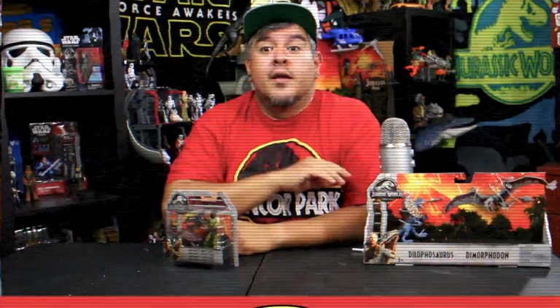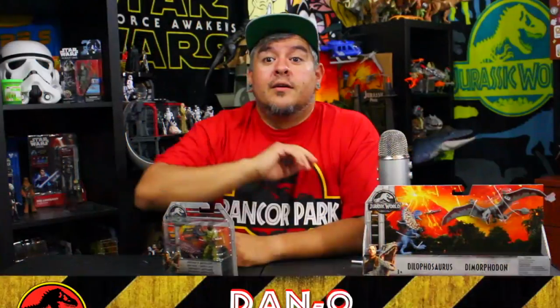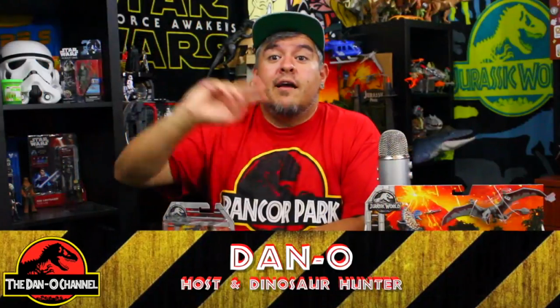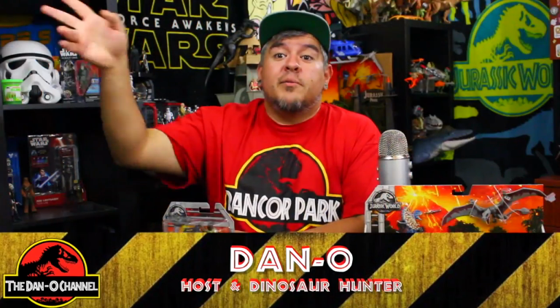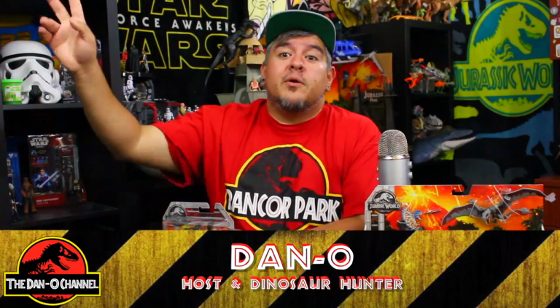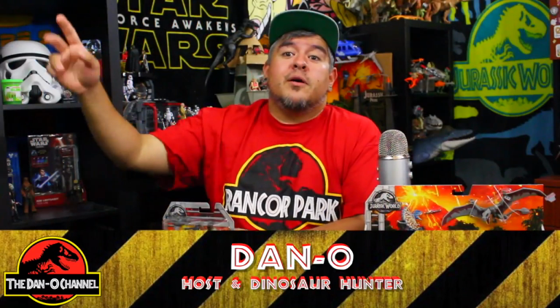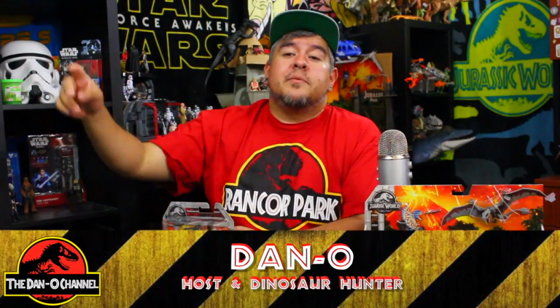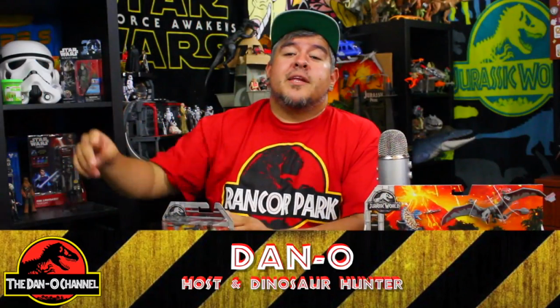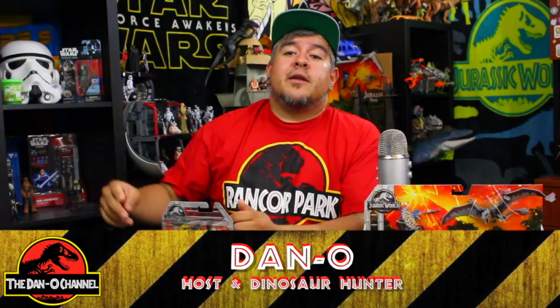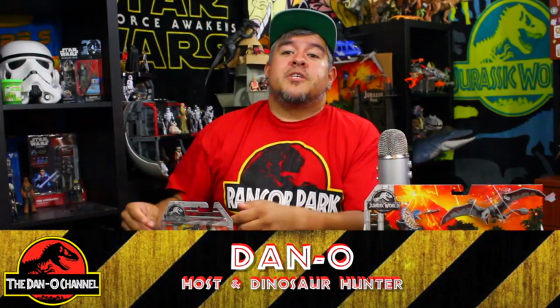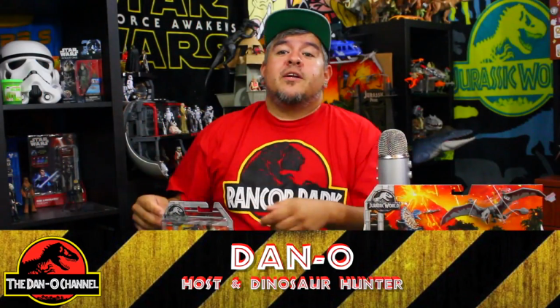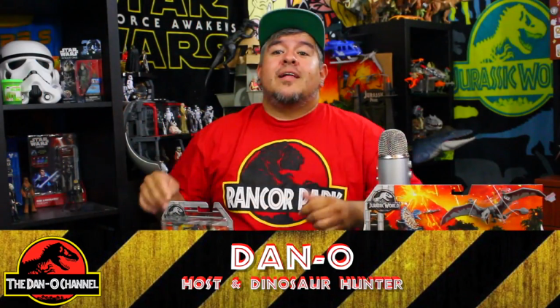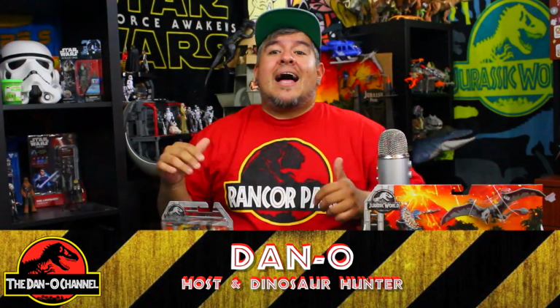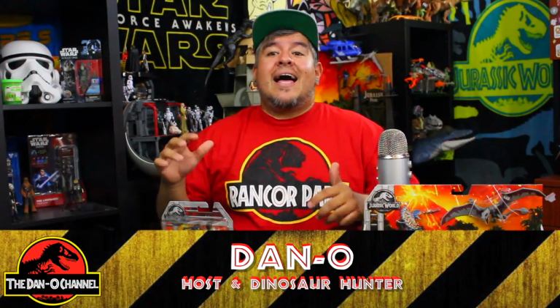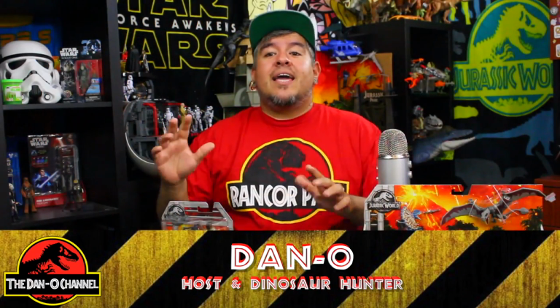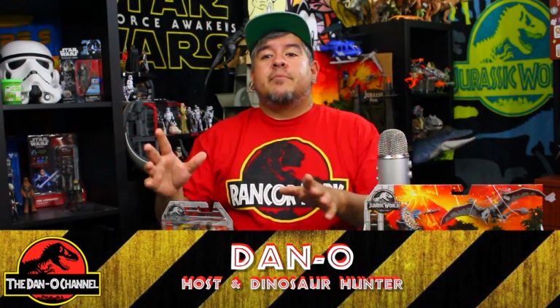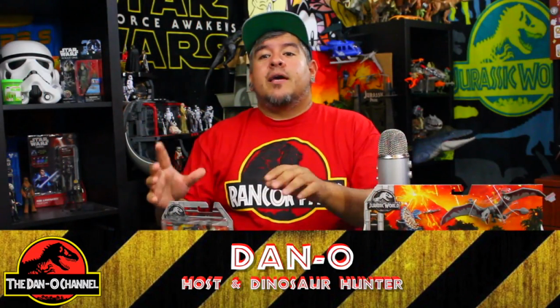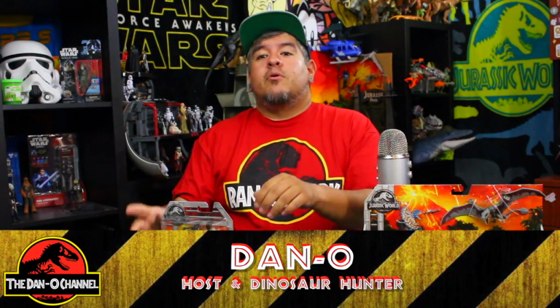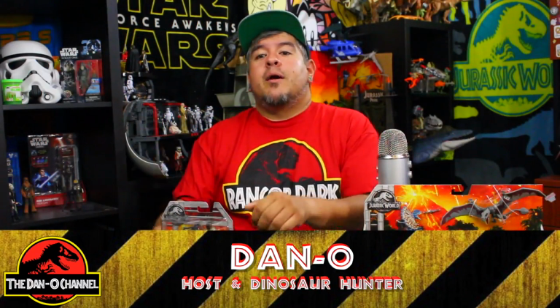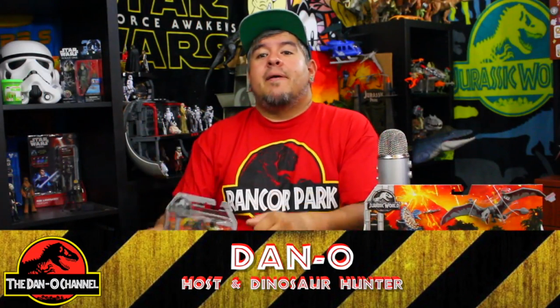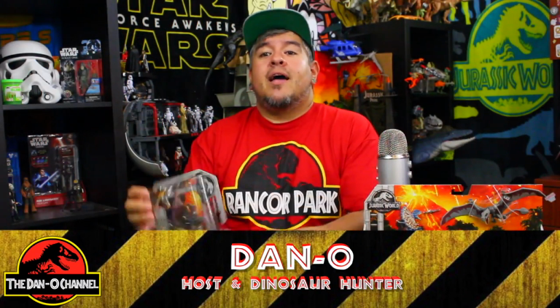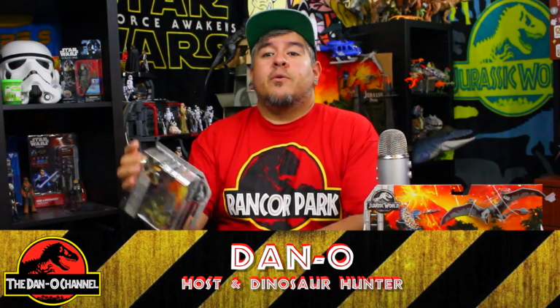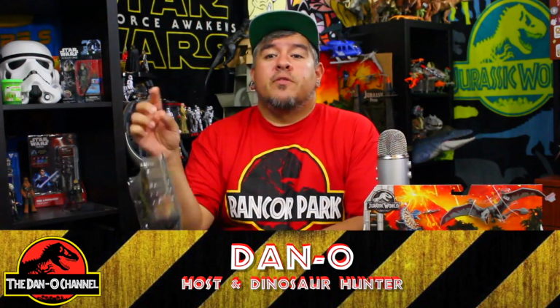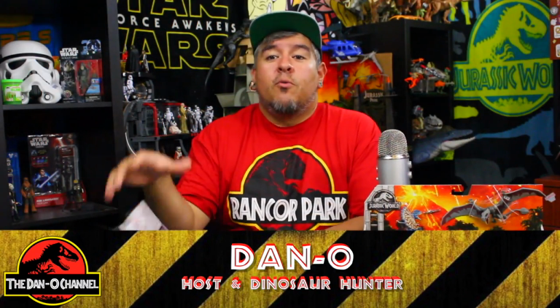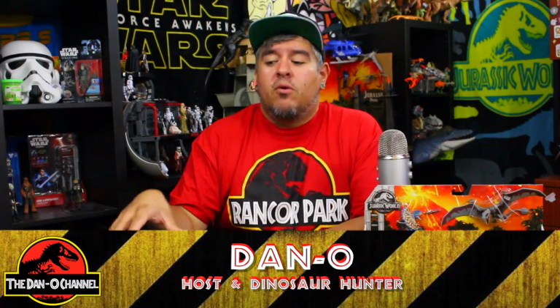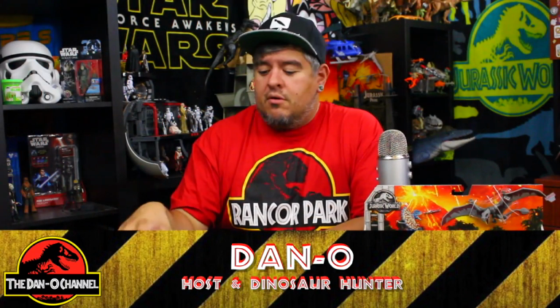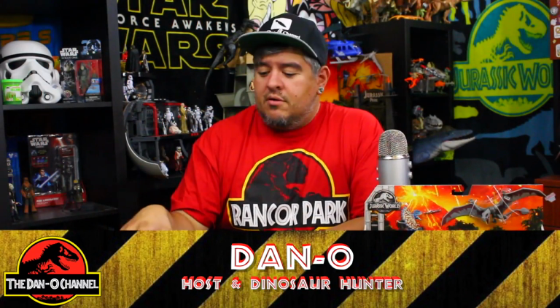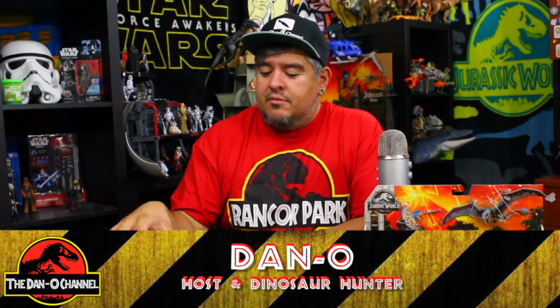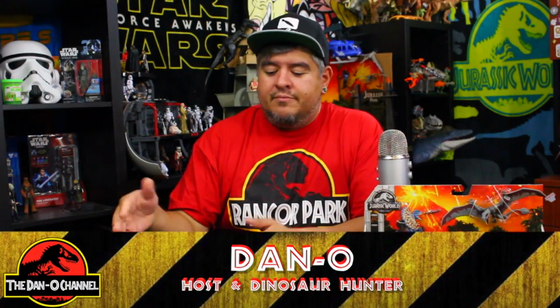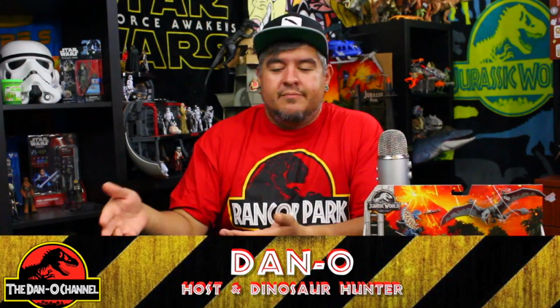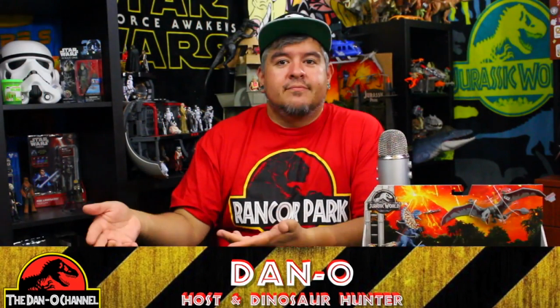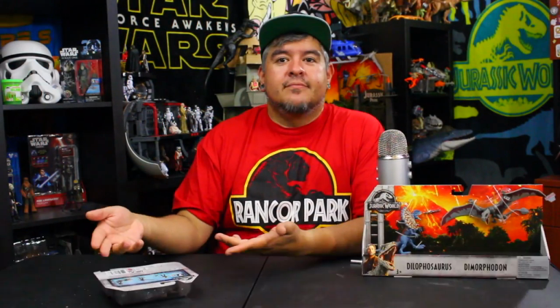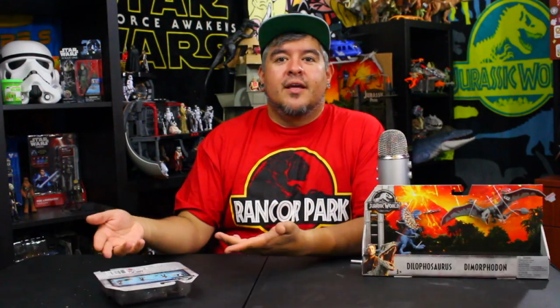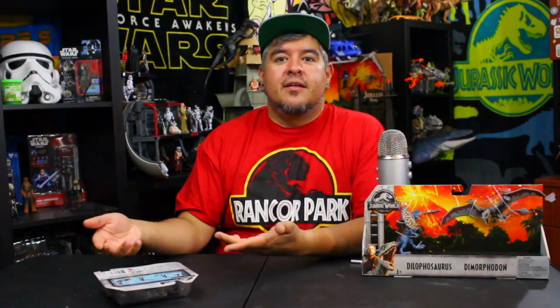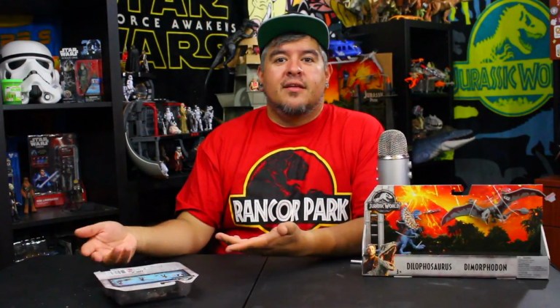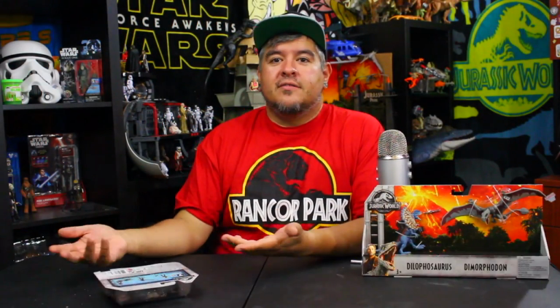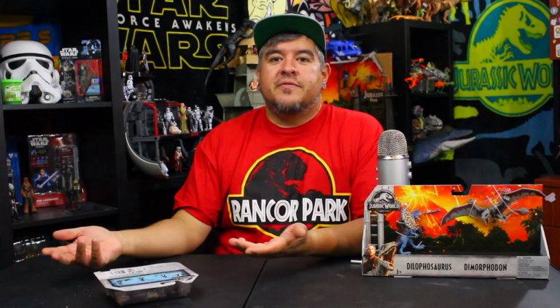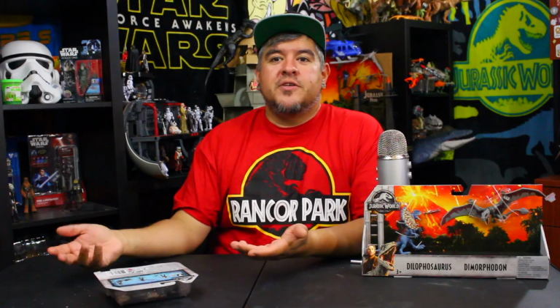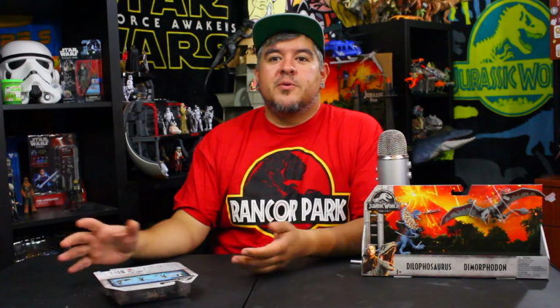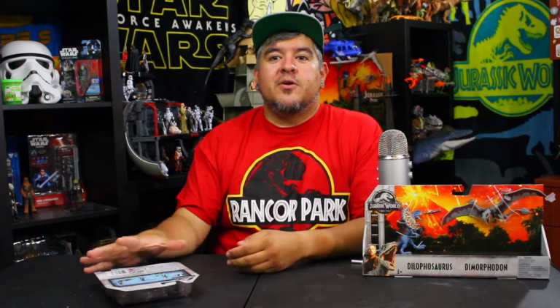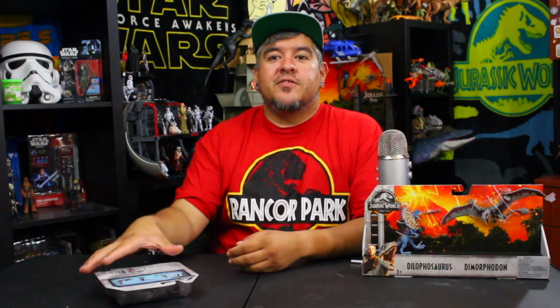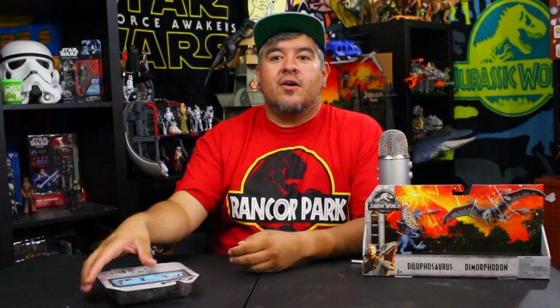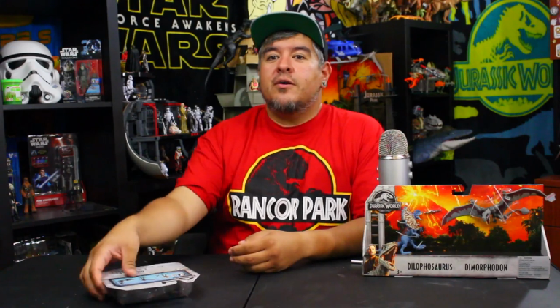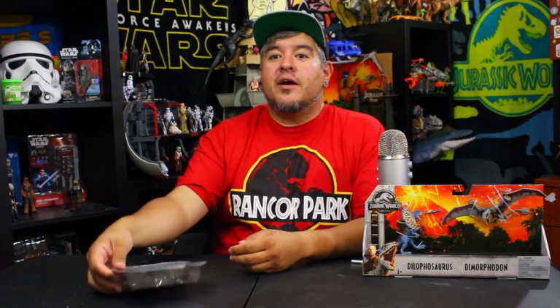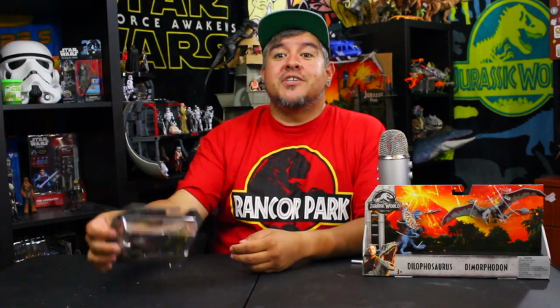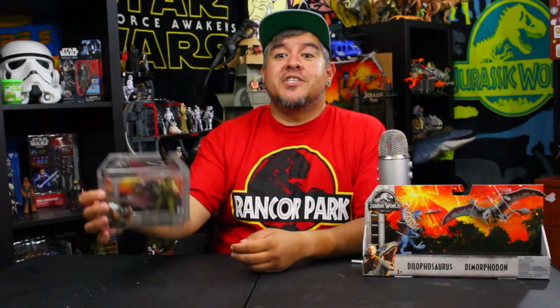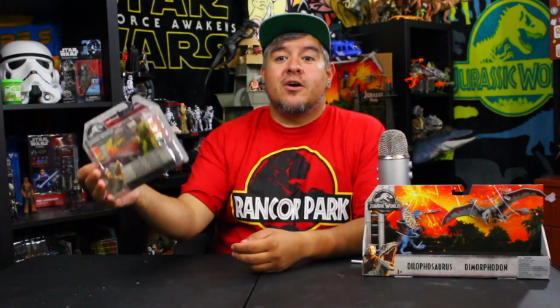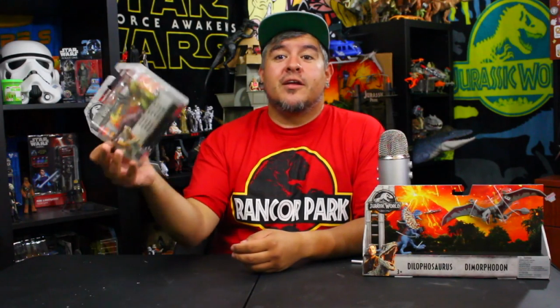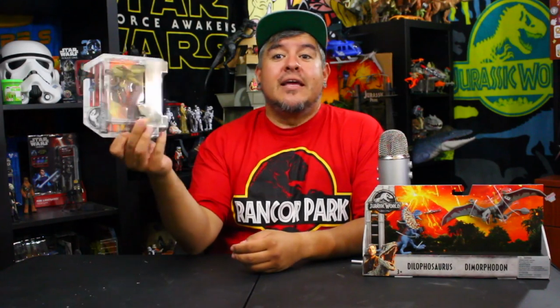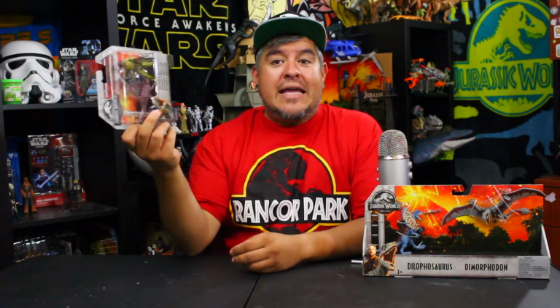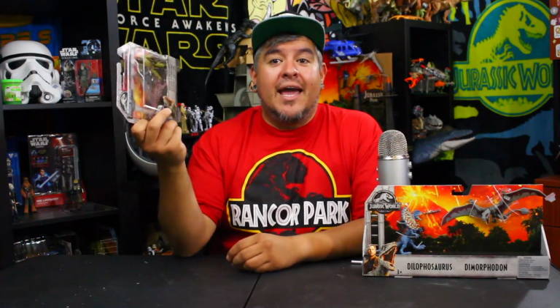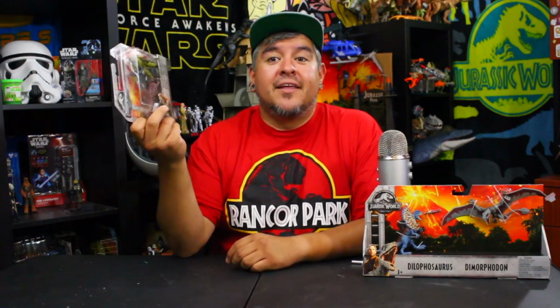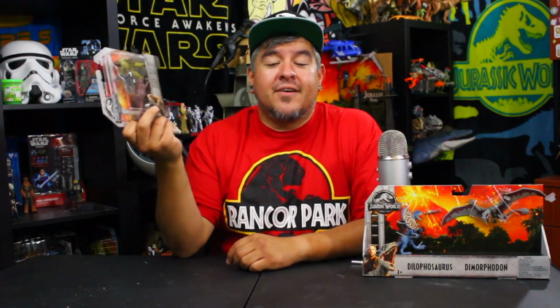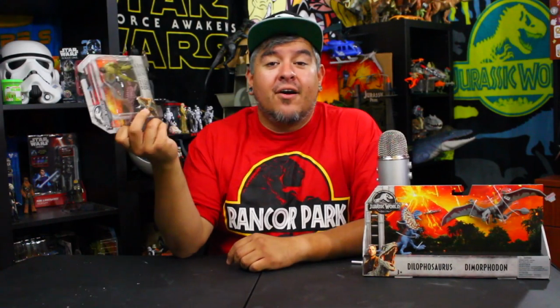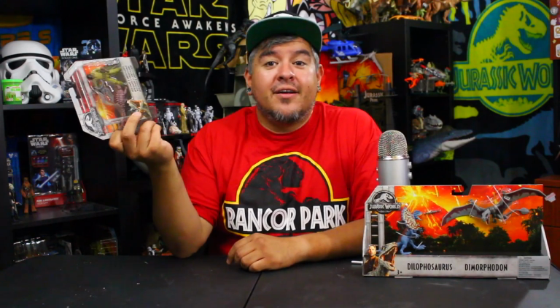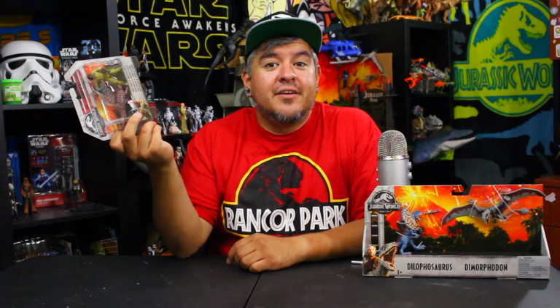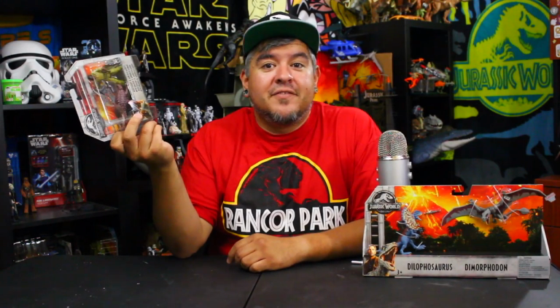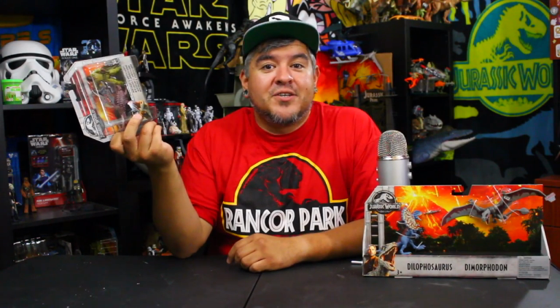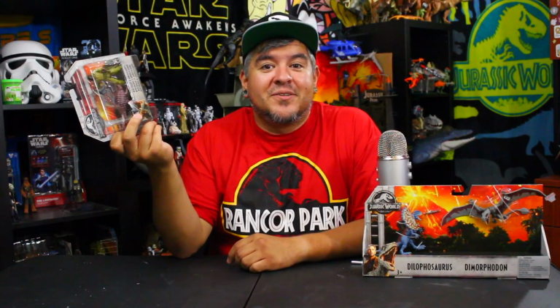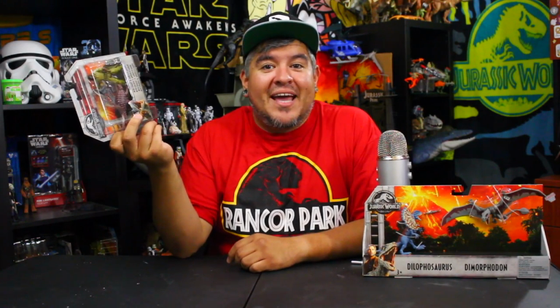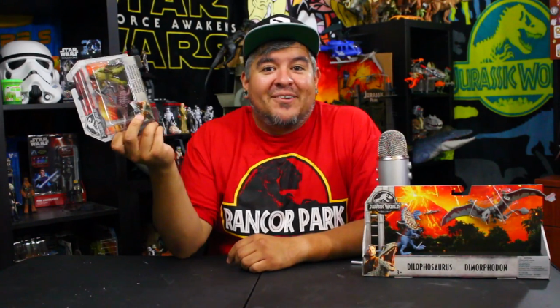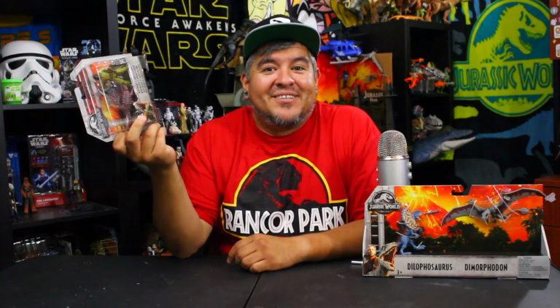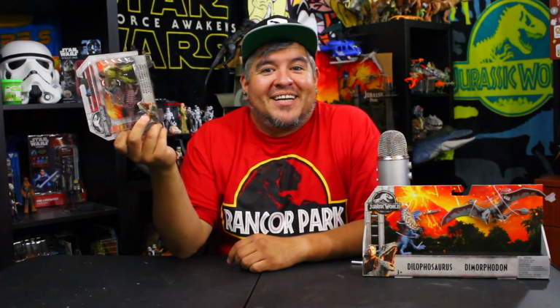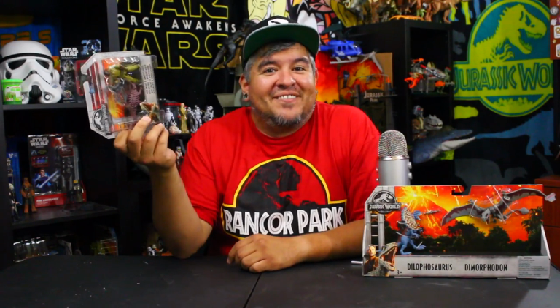Hey everybody, welcome to the Dano Channel. I am Dano and I'm back with more. That's official — I just started and it's already an official Dano Channel.